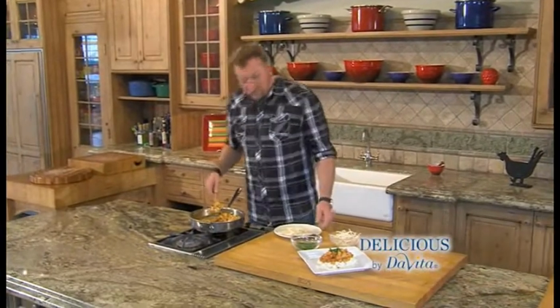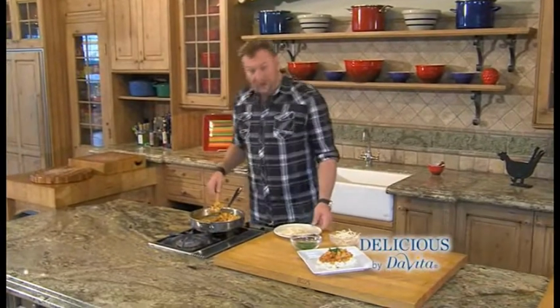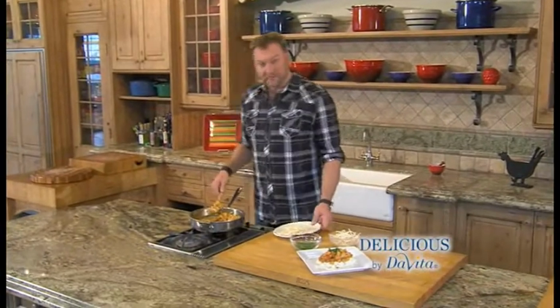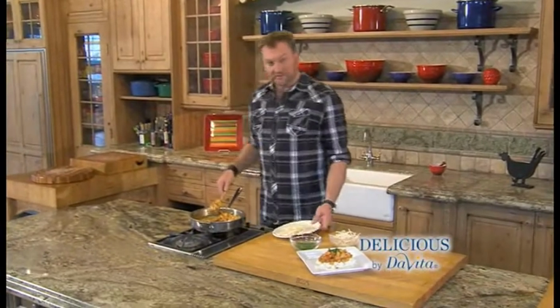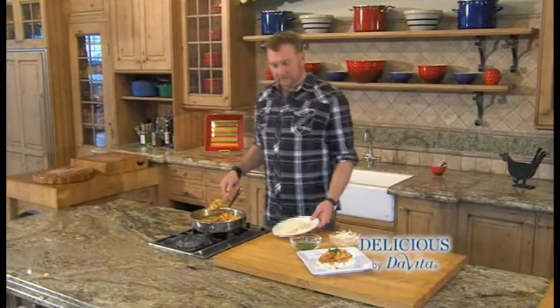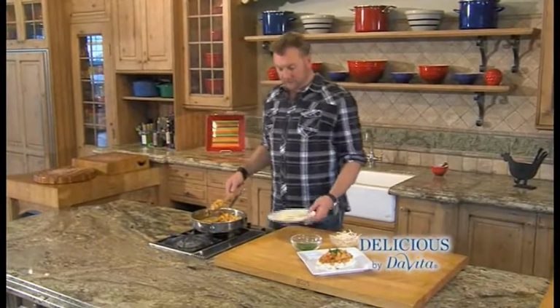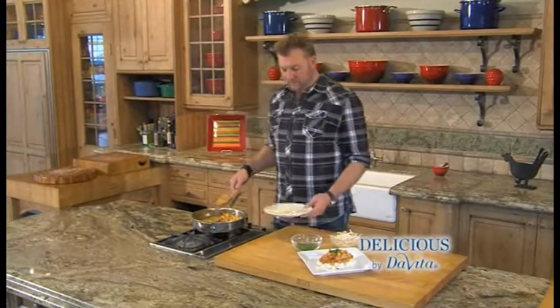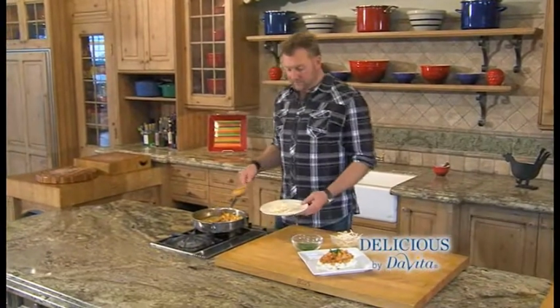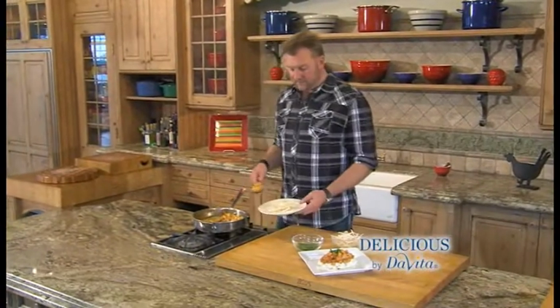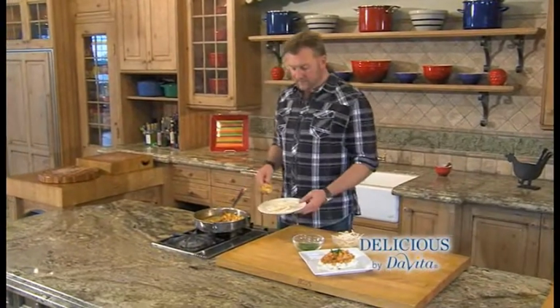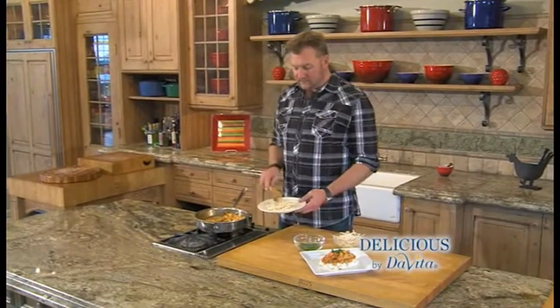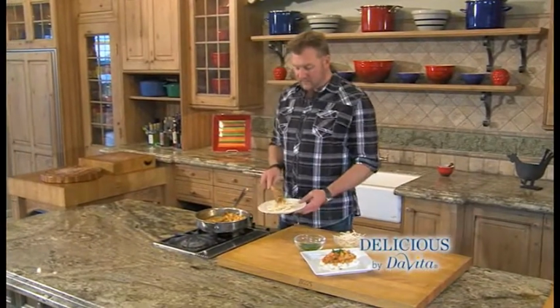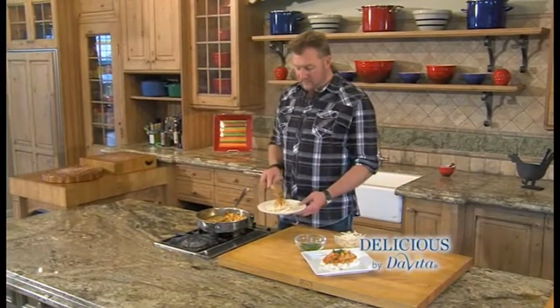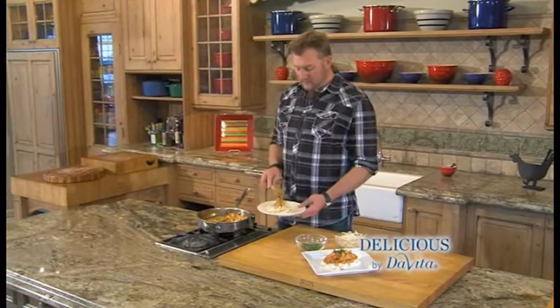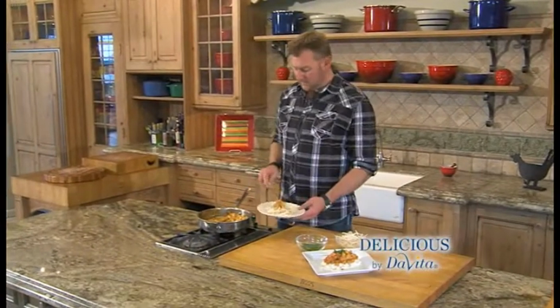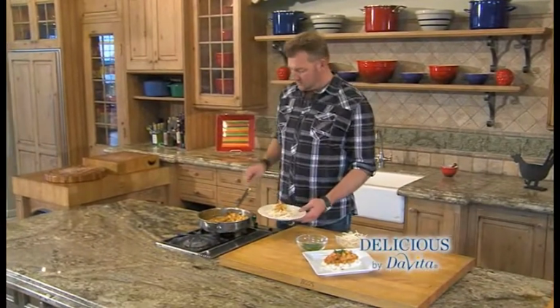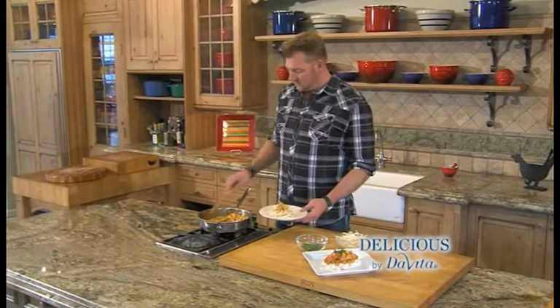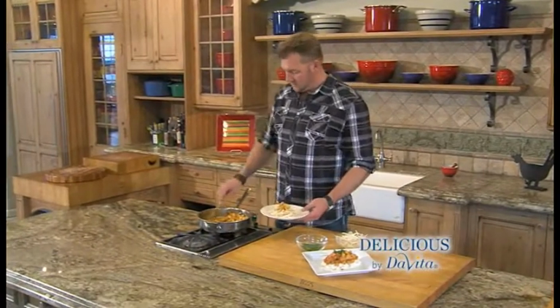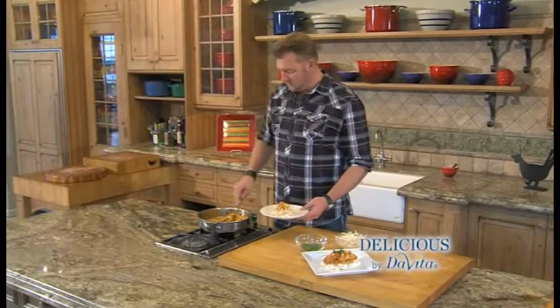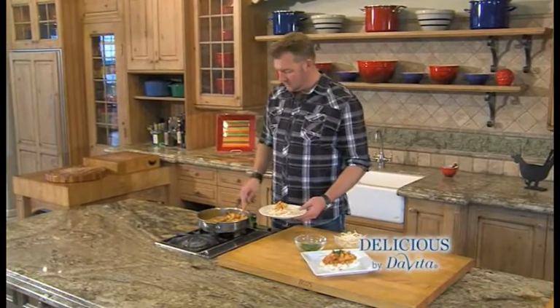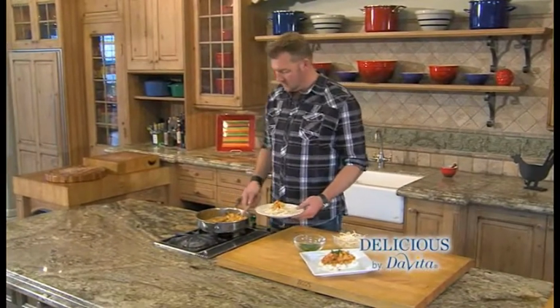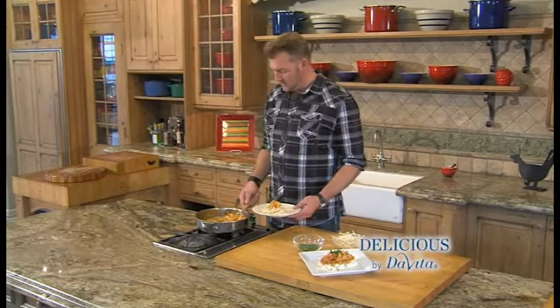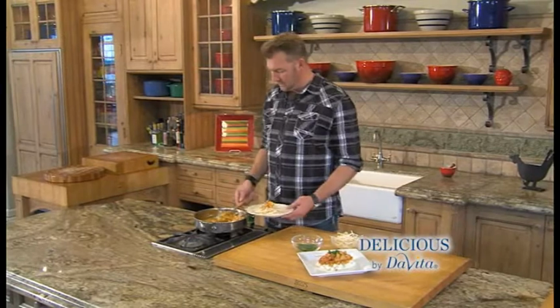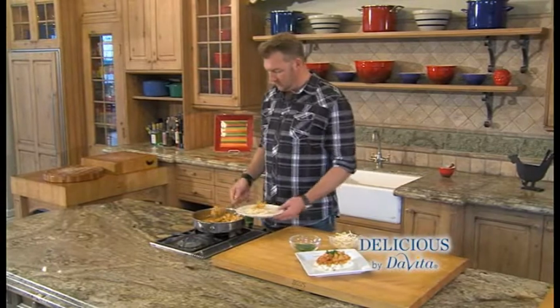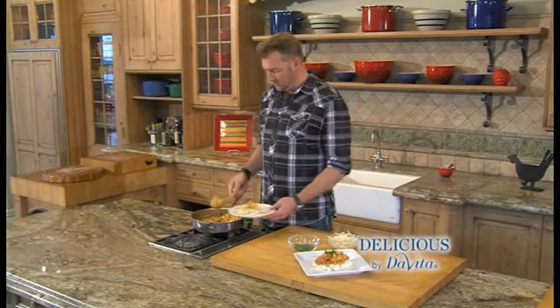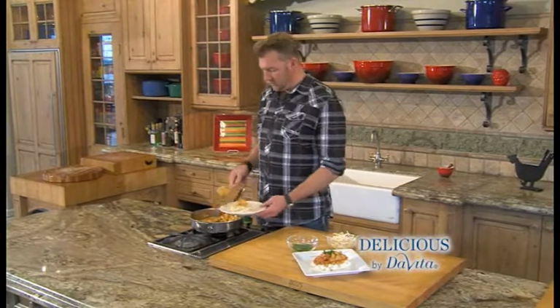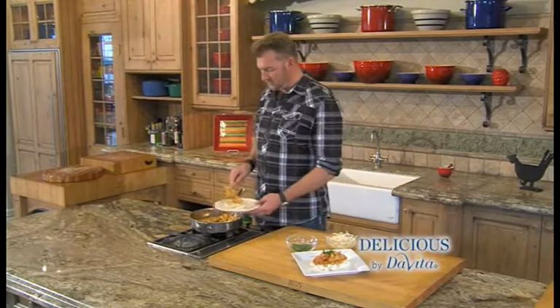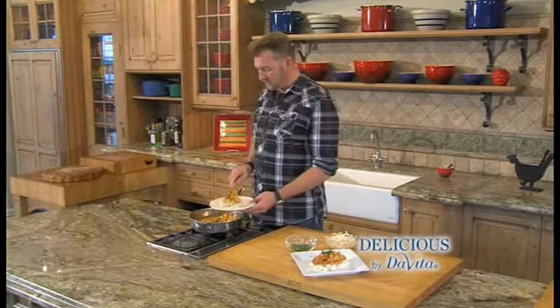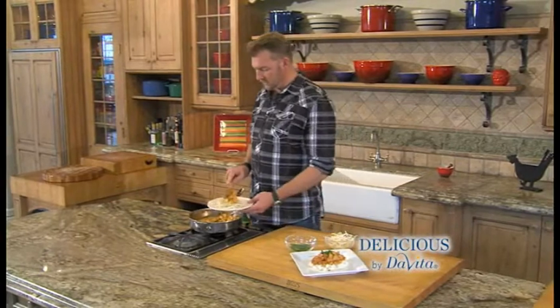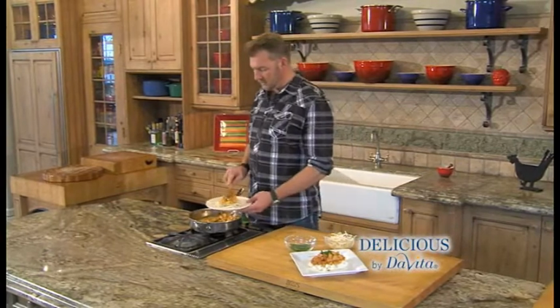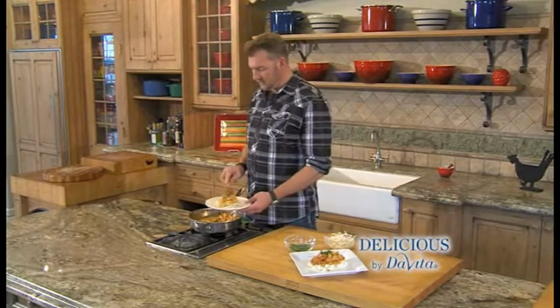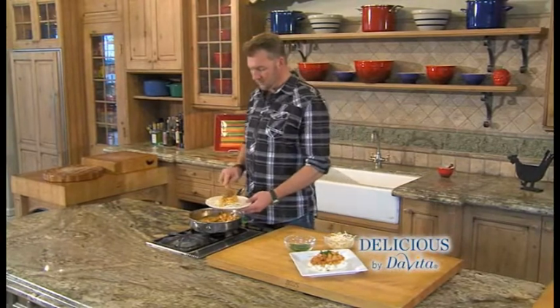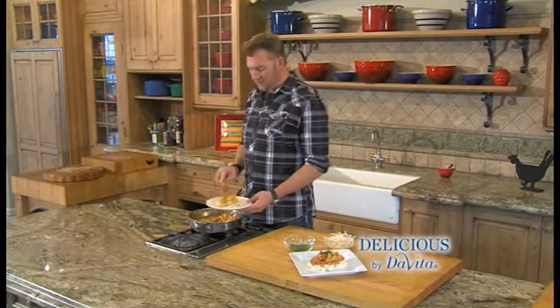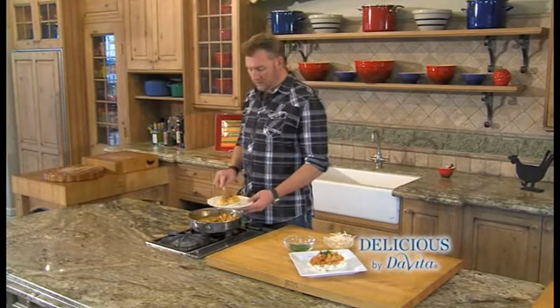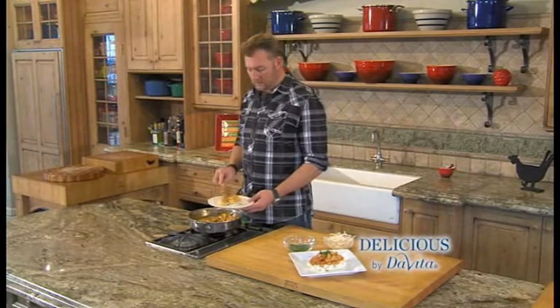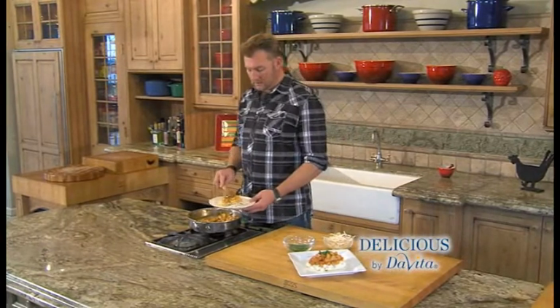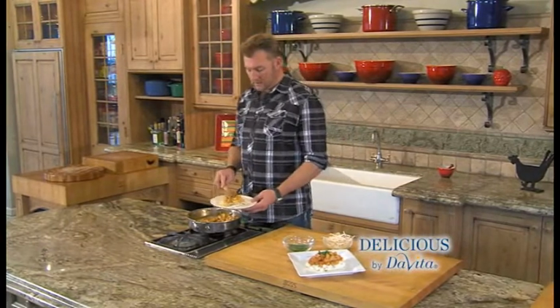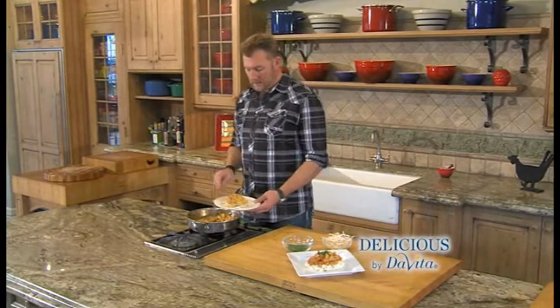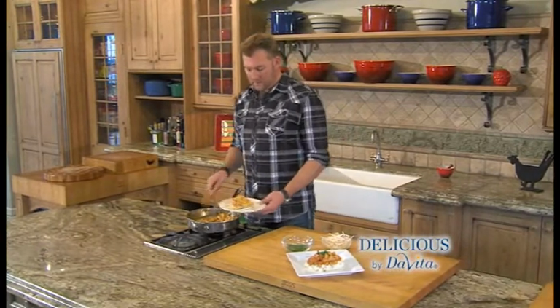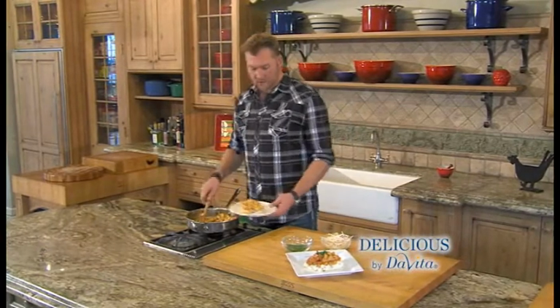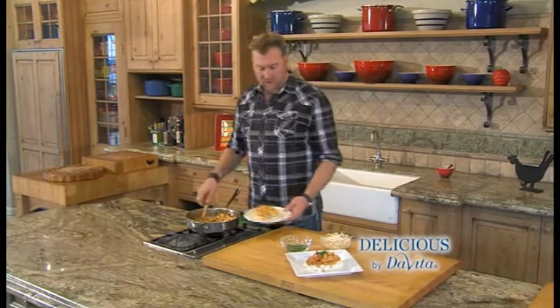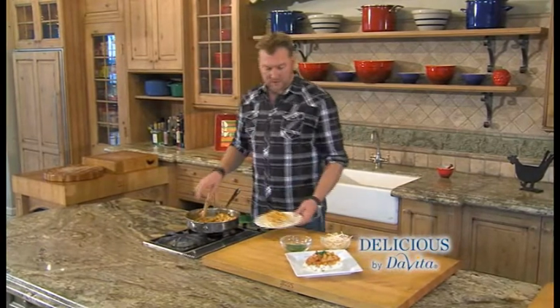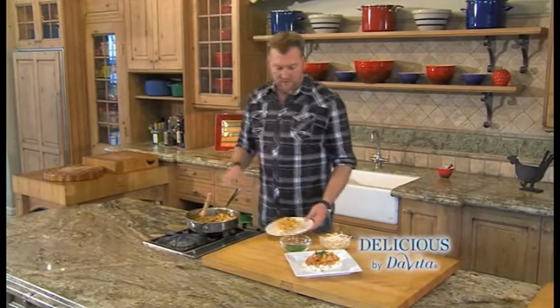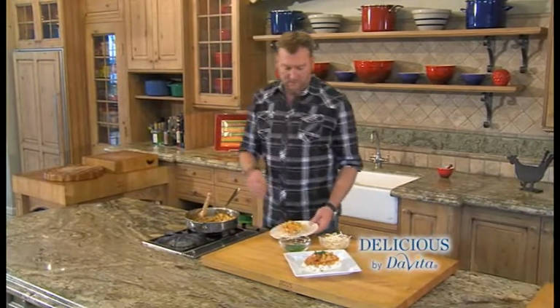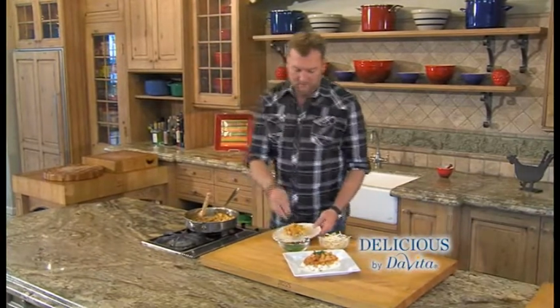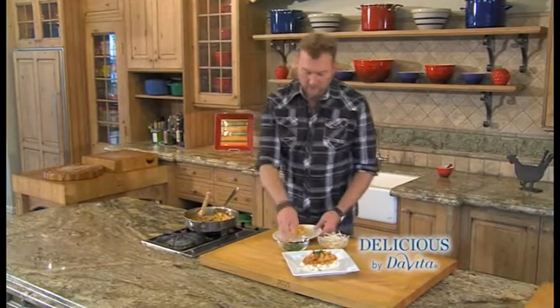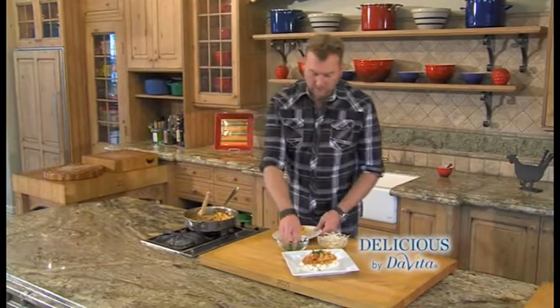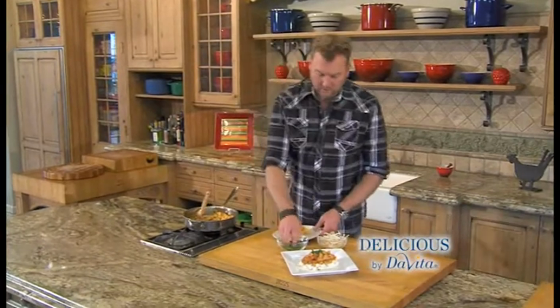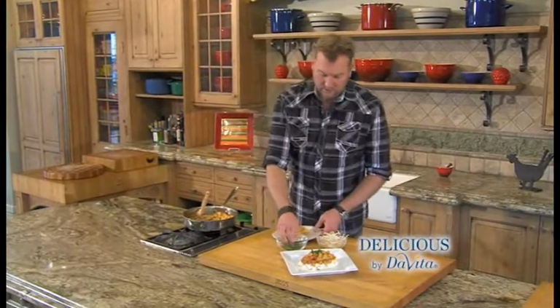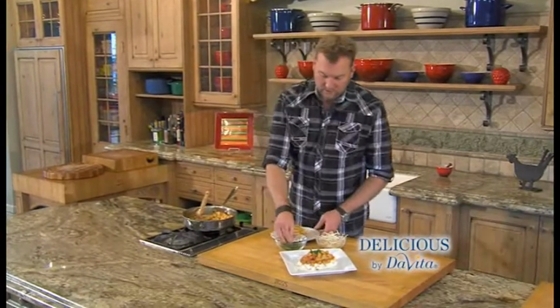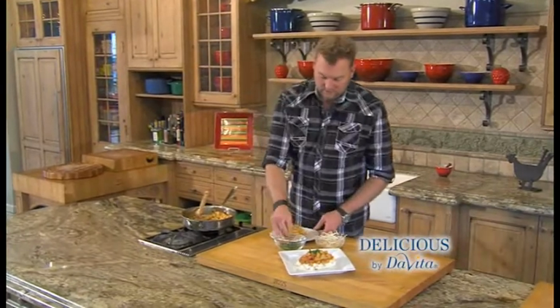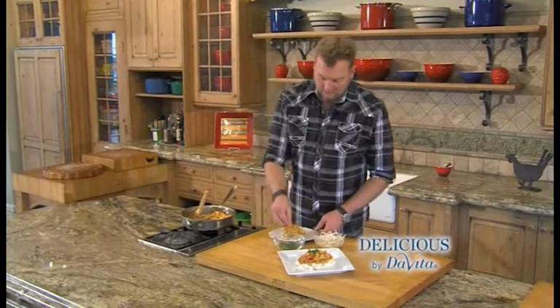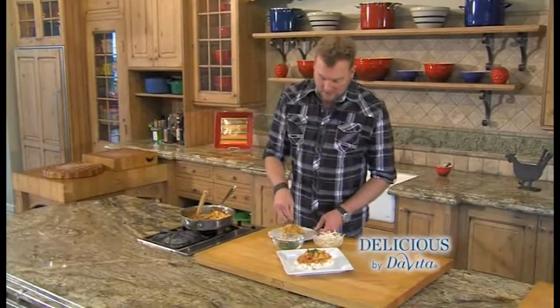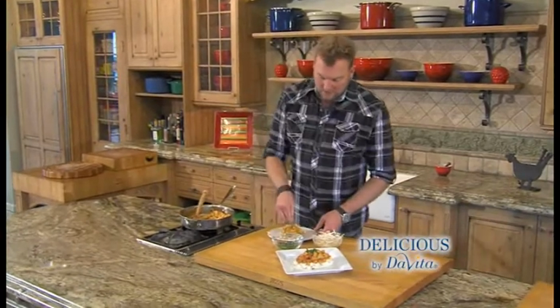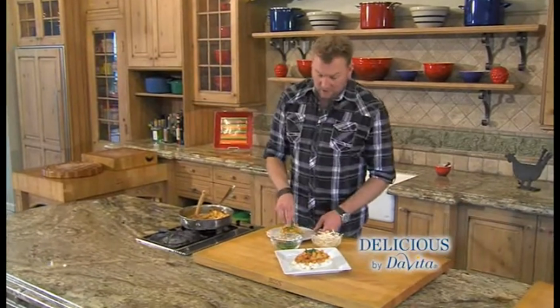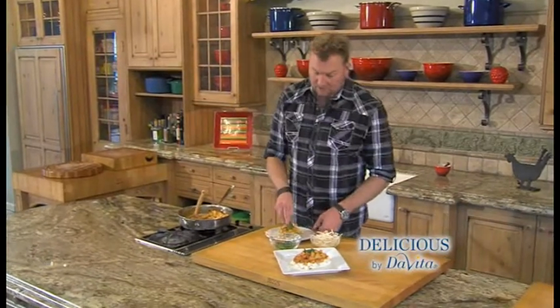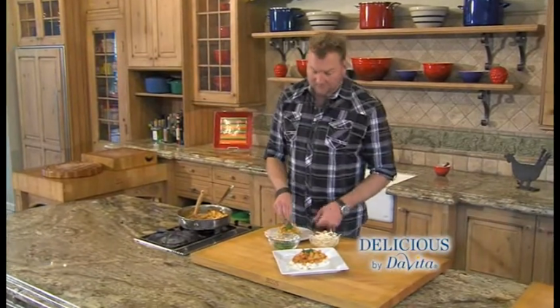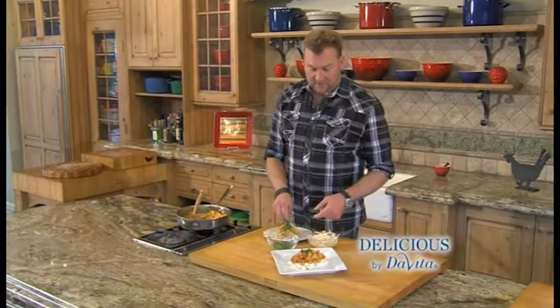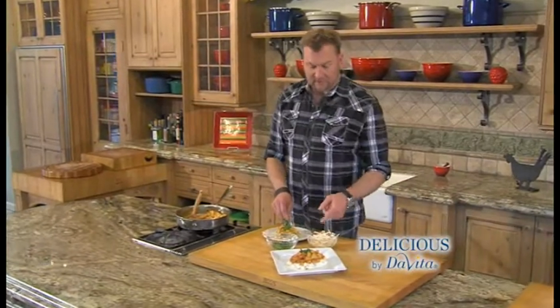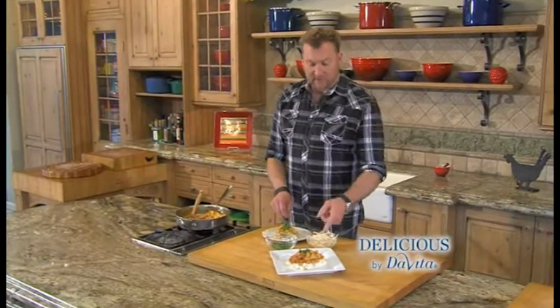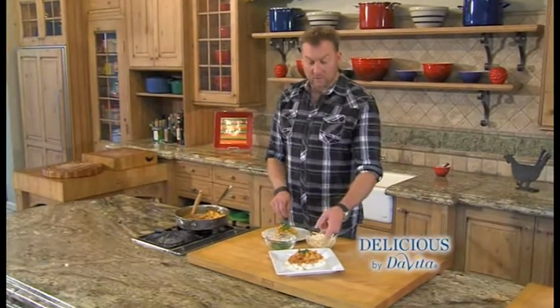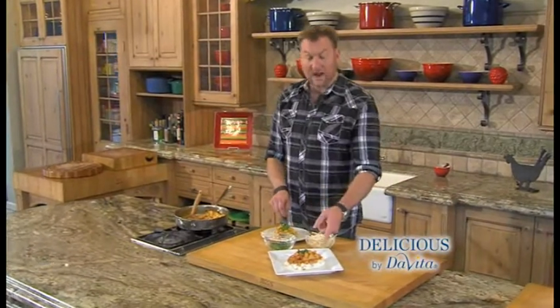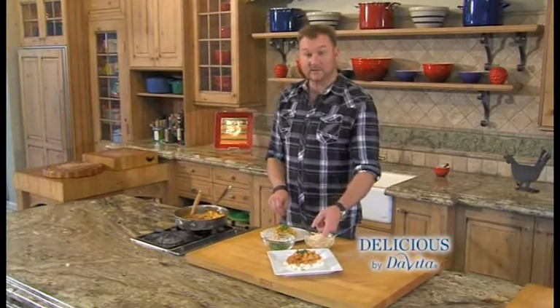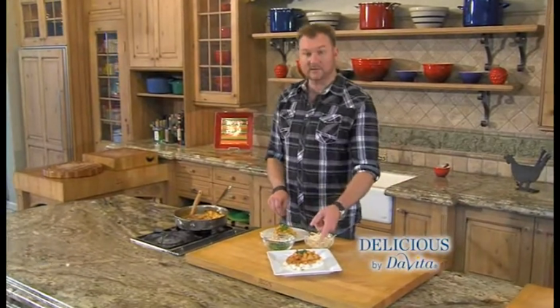I'm going to serve it over some bean sprouts — just gives it a little crunch, it's going to taste great. I'm going to garnish it with a little green onion. You can also serve it over rice.